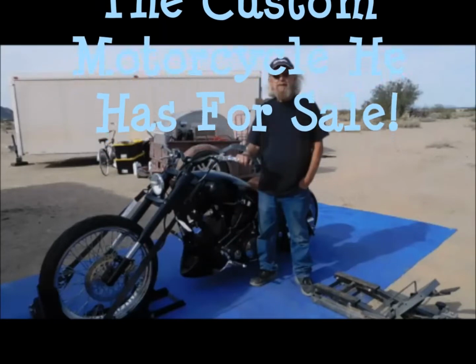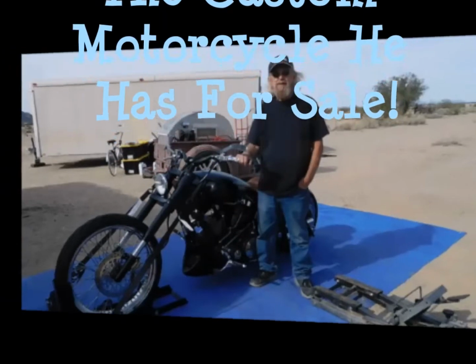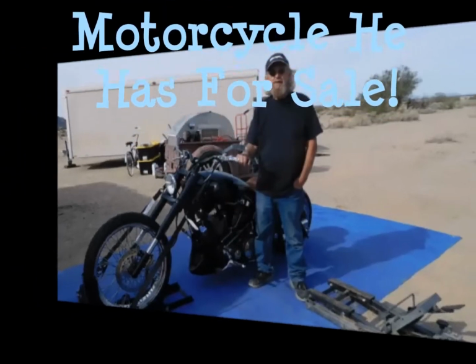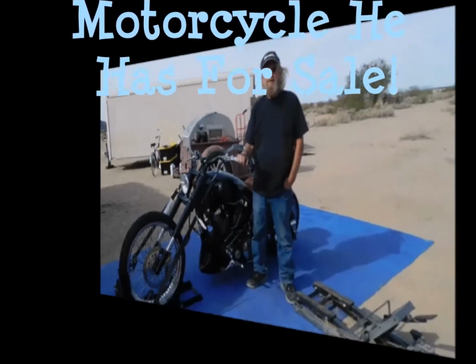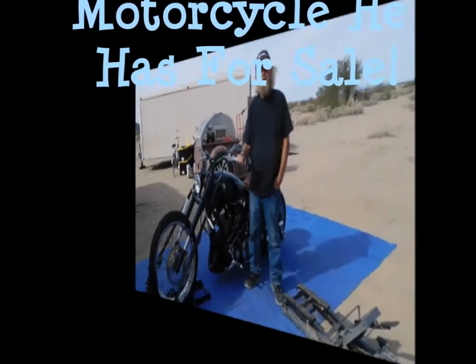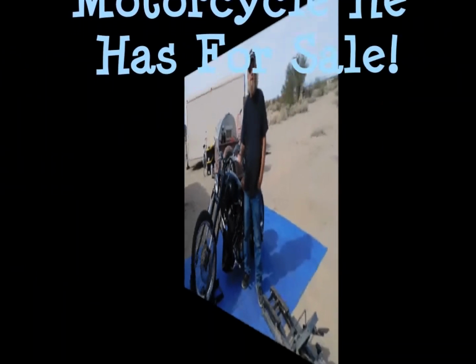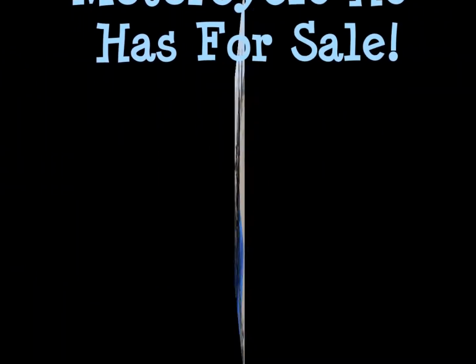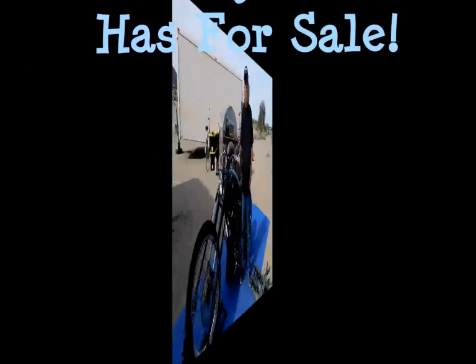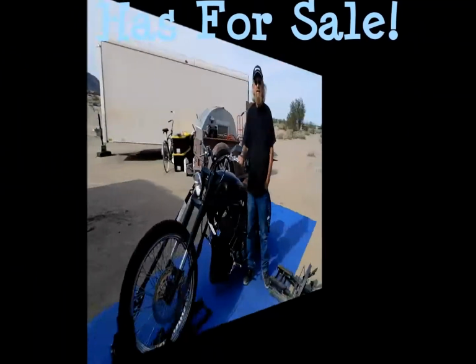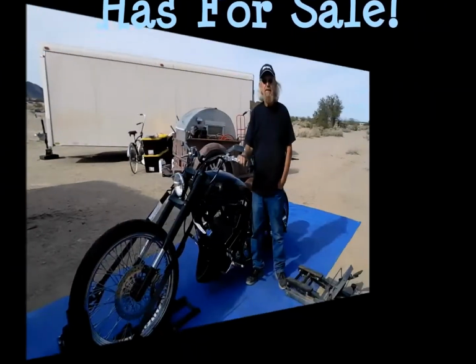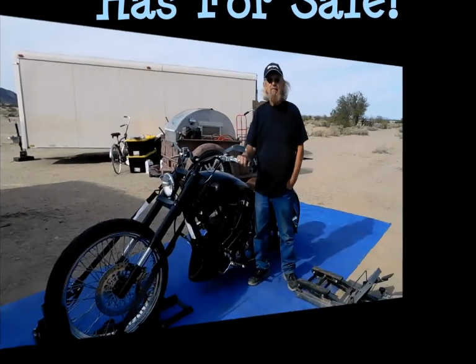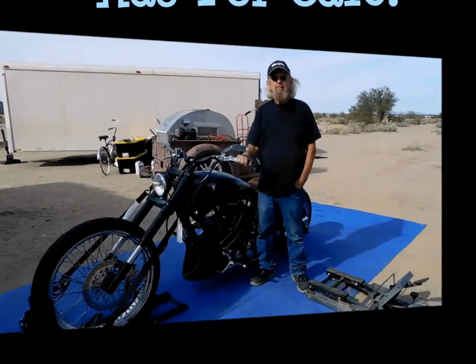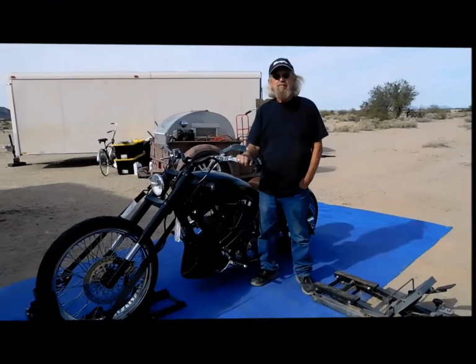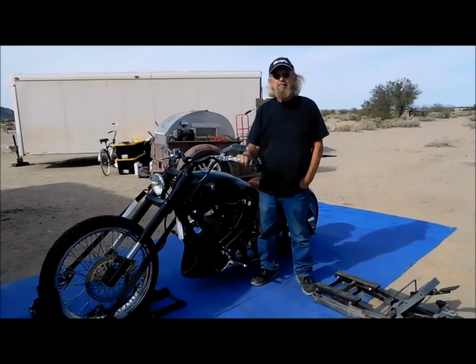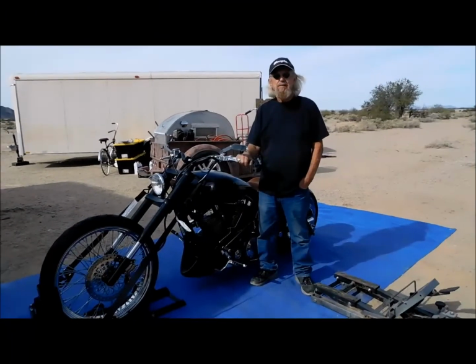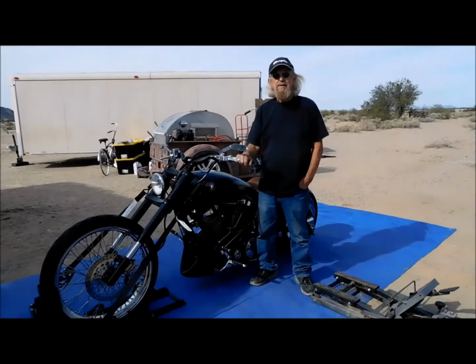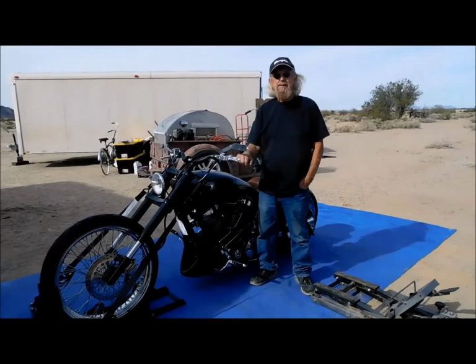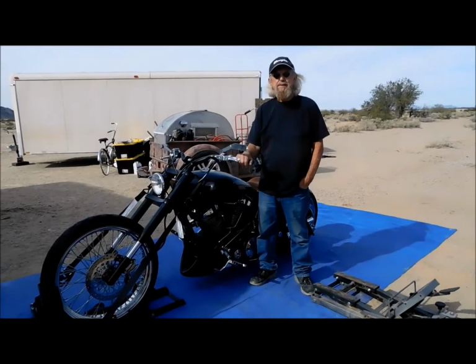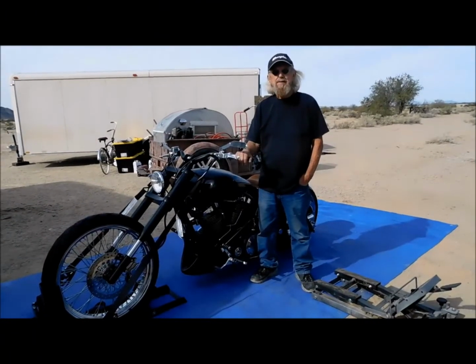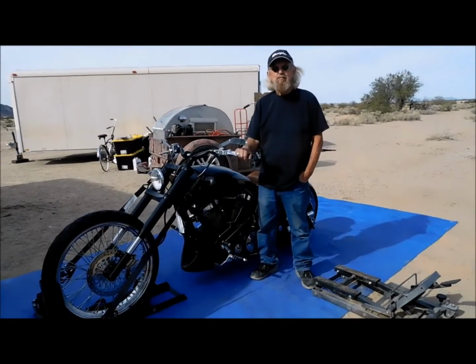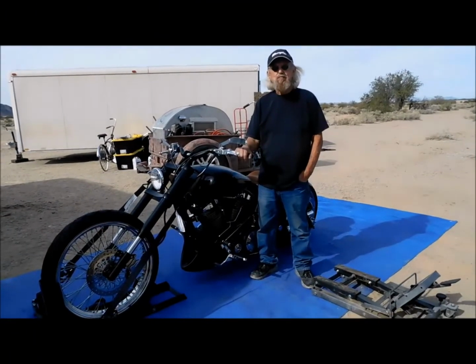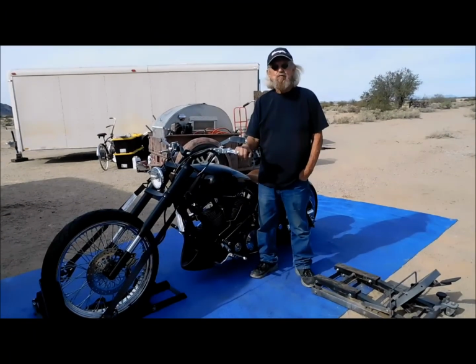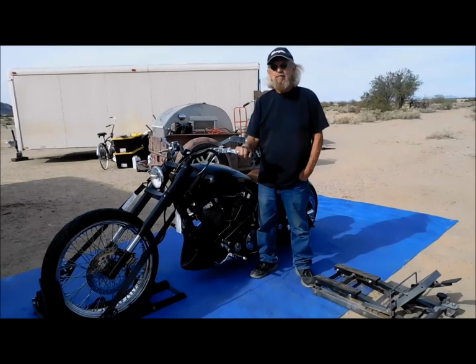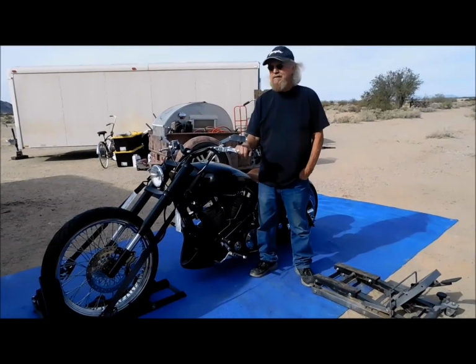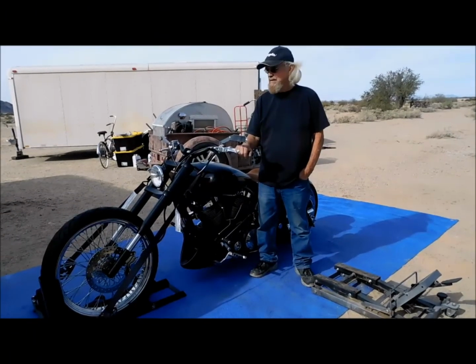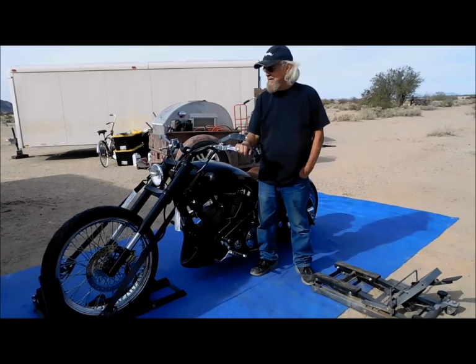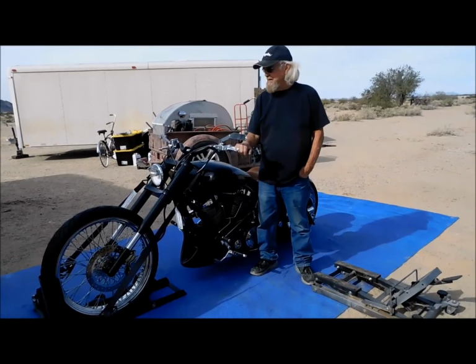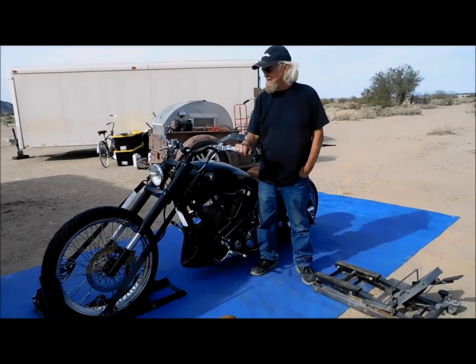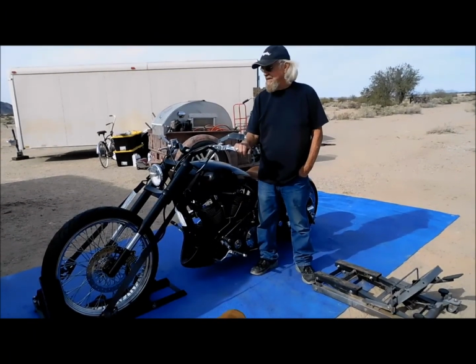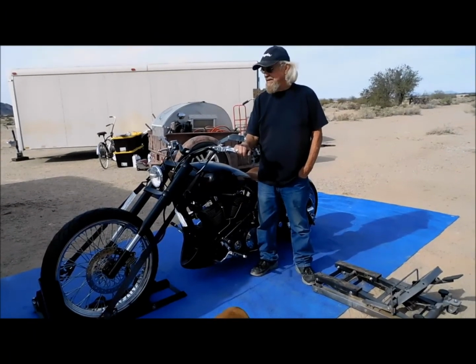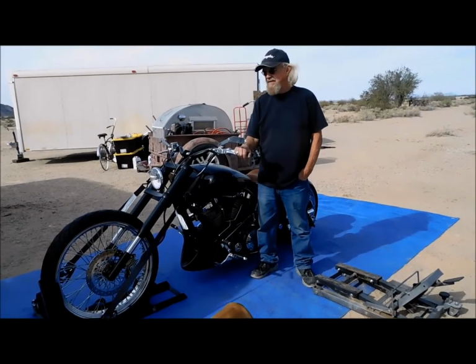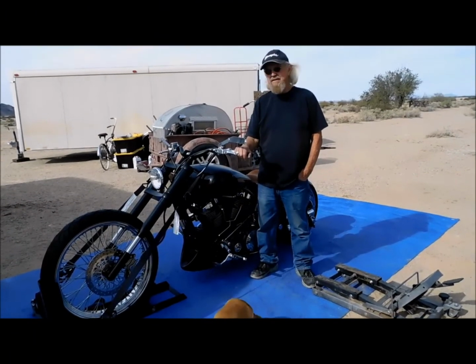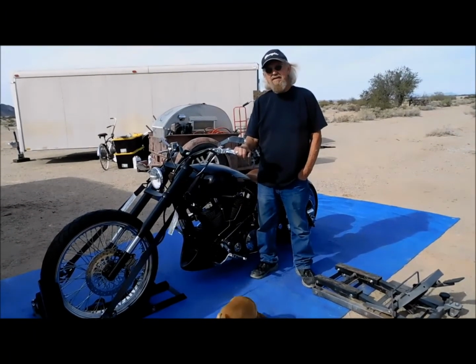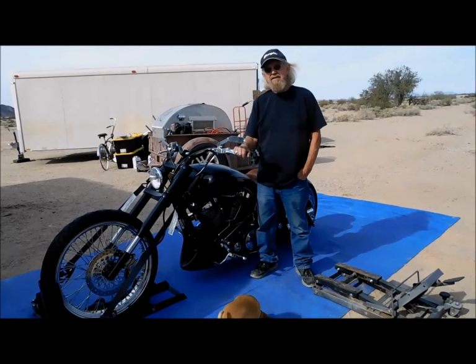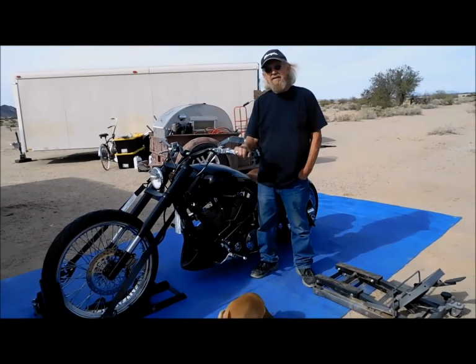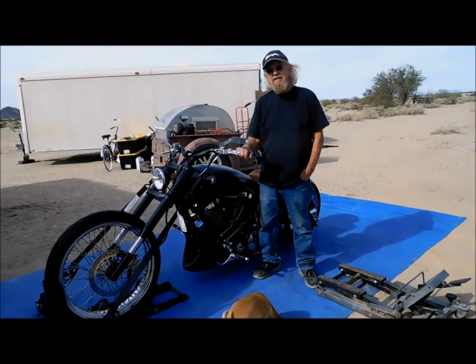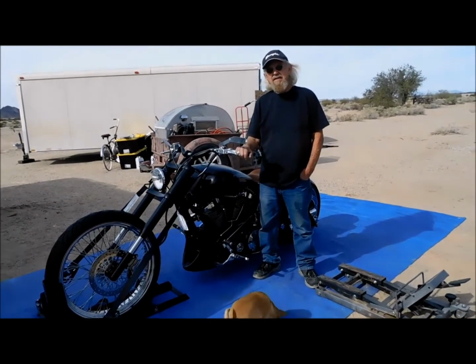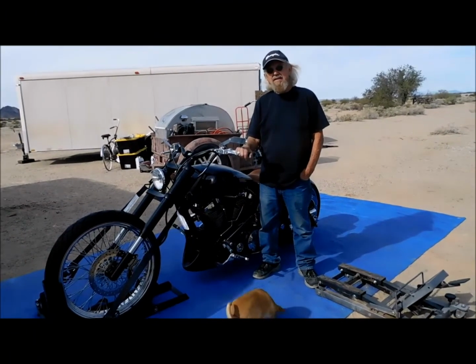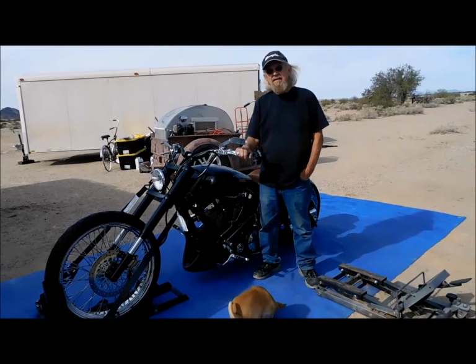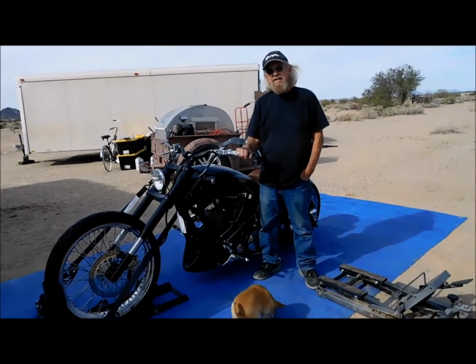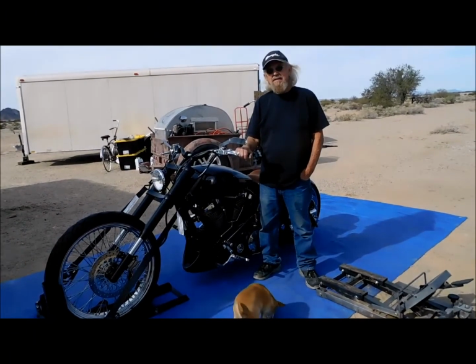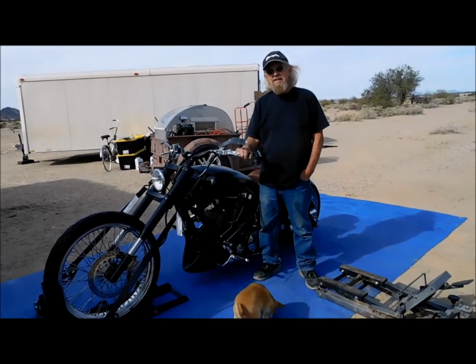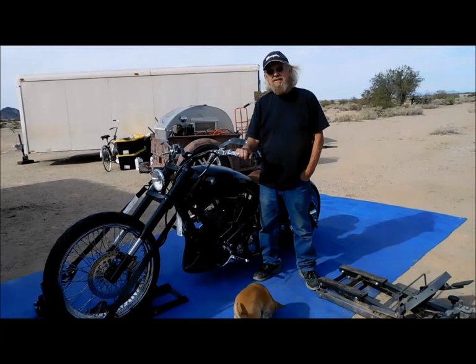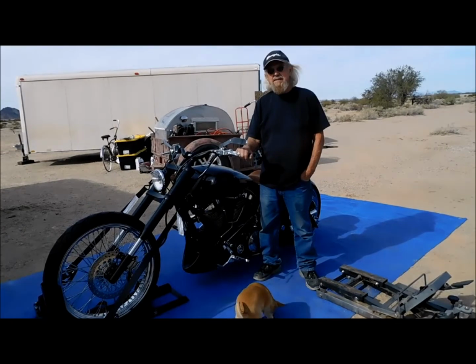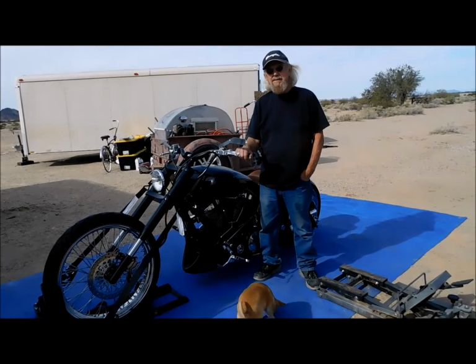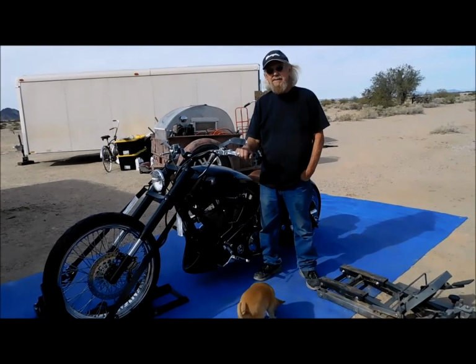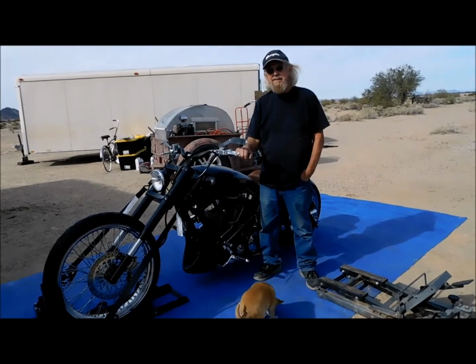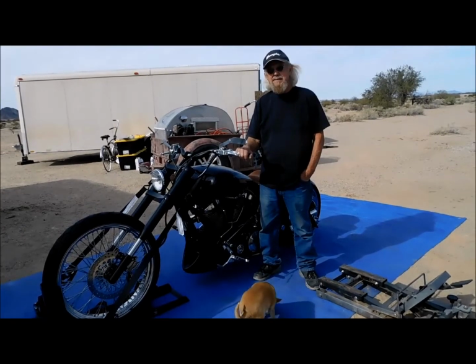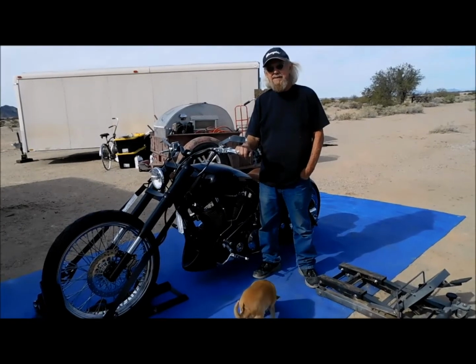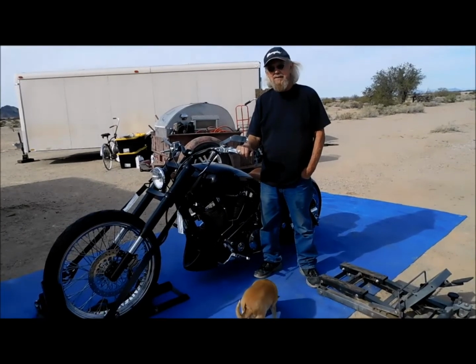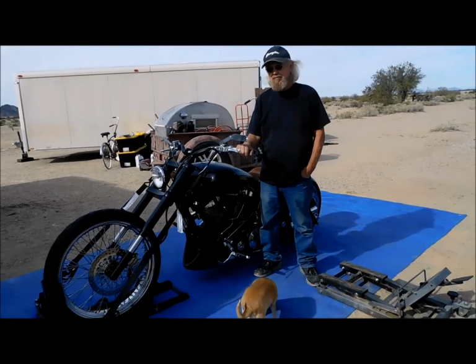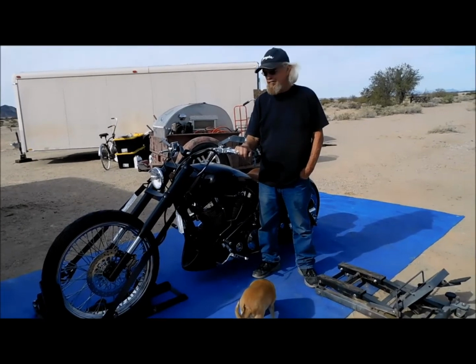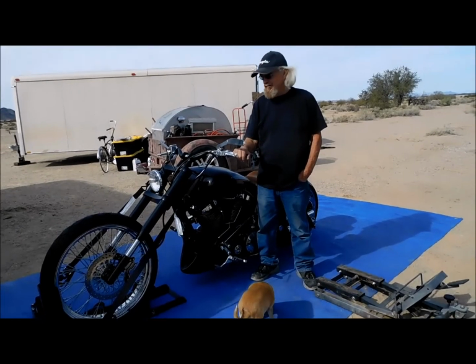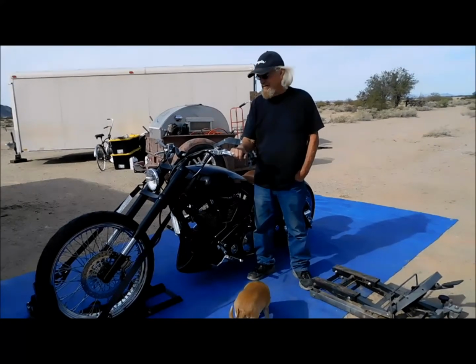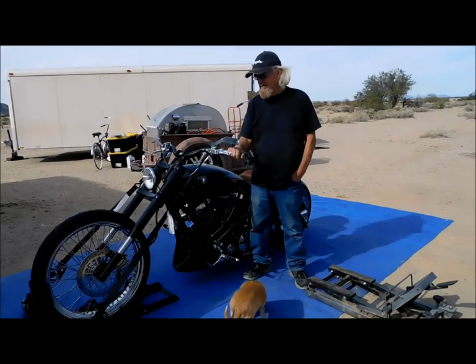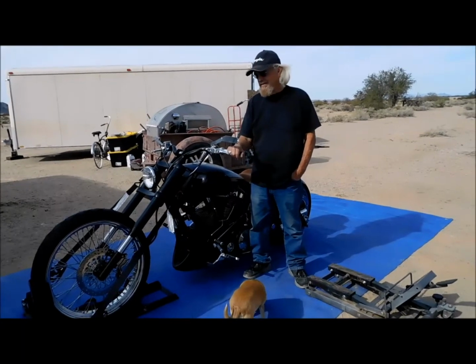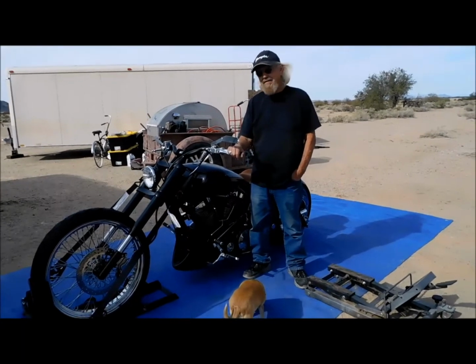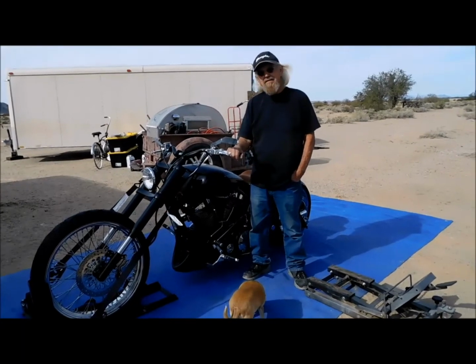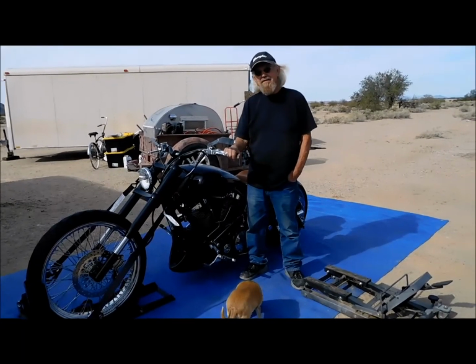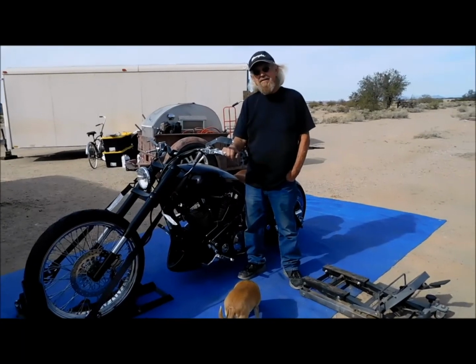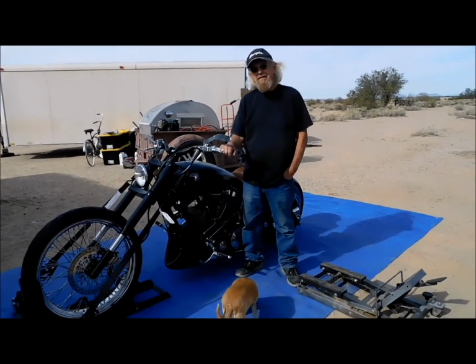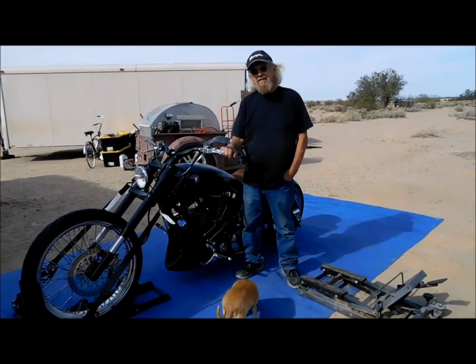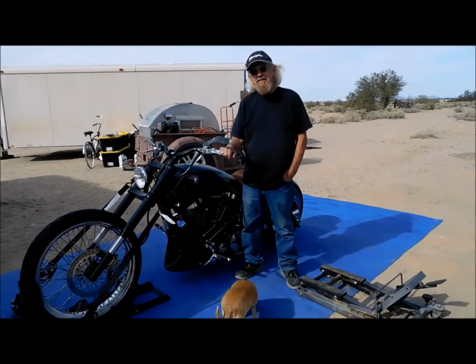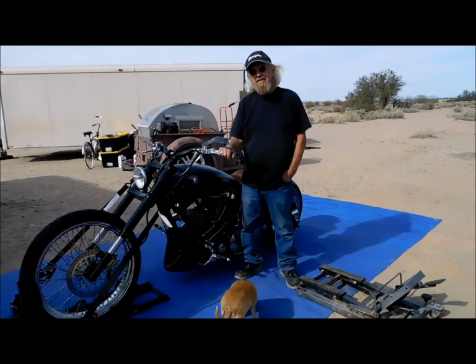Hey everybody, this is Dennis, and he's going to tell us about the bike he's building, and it's going to be for sale when it gets finished. Okay Dennis.